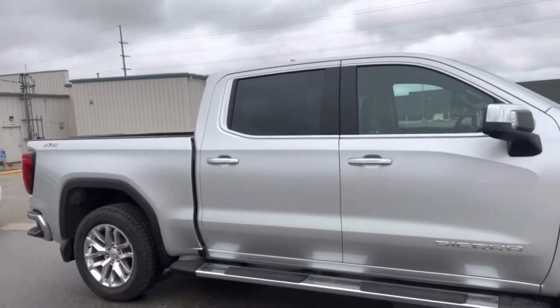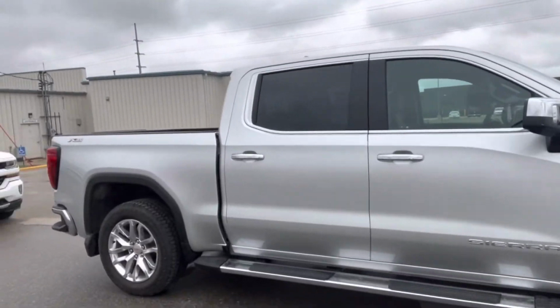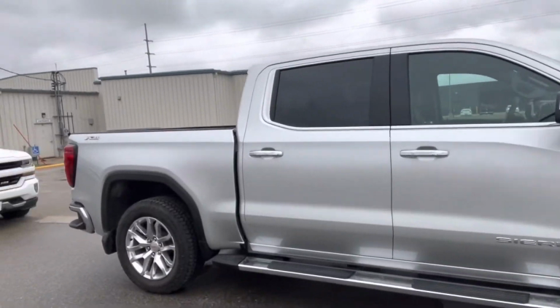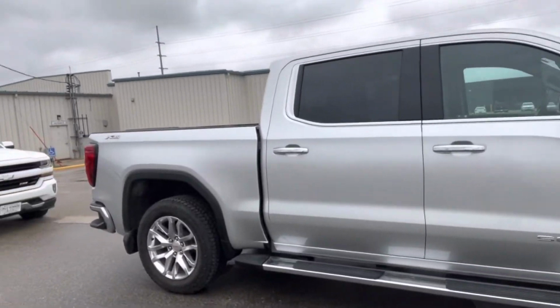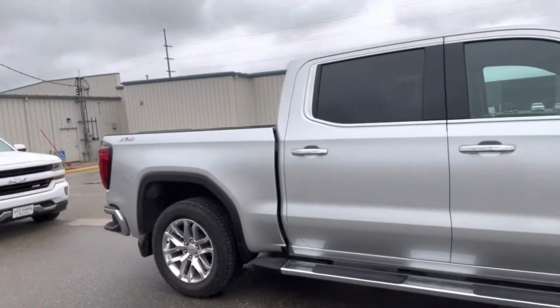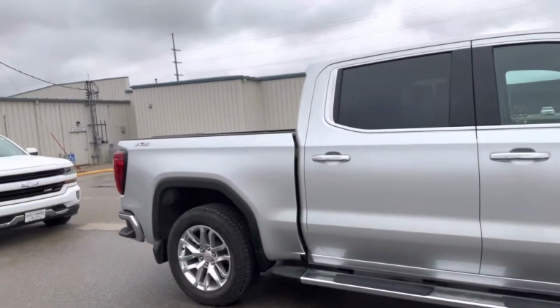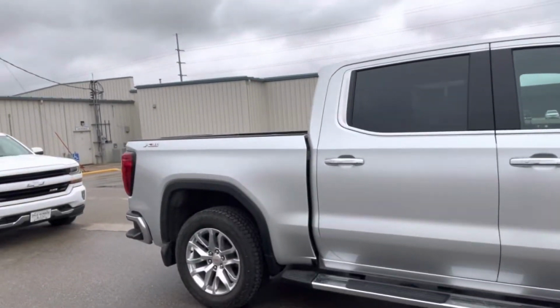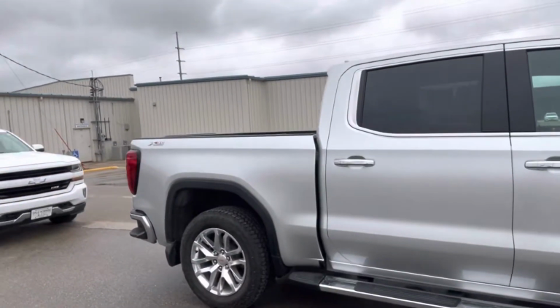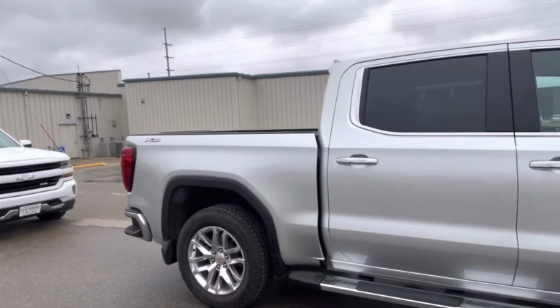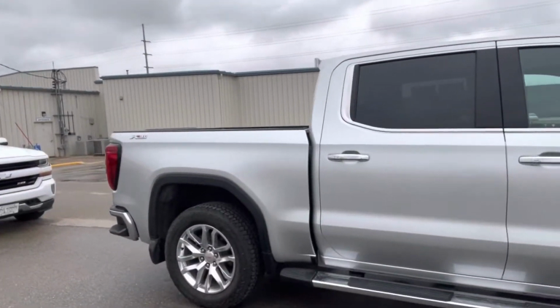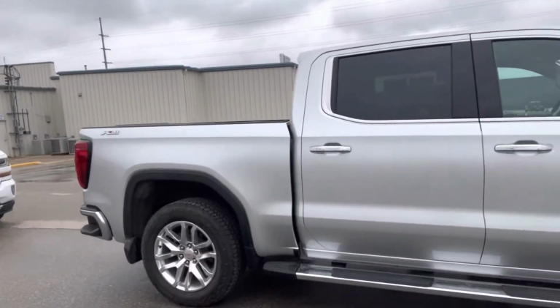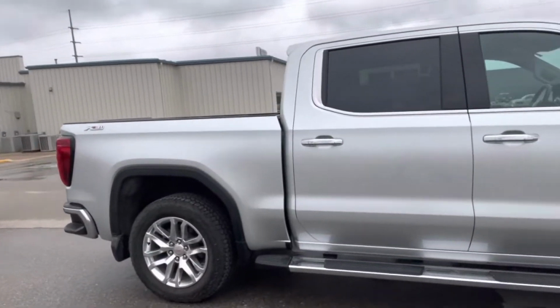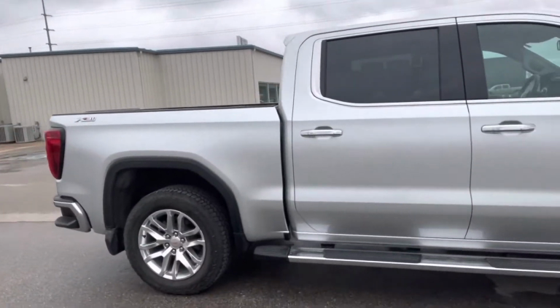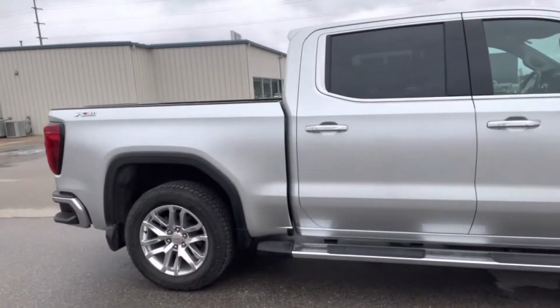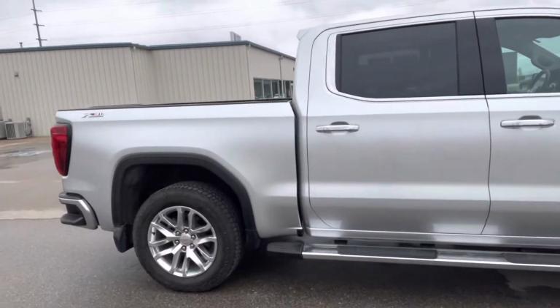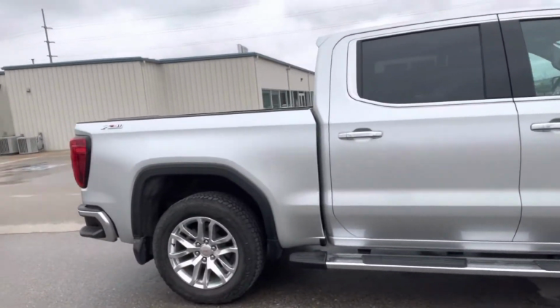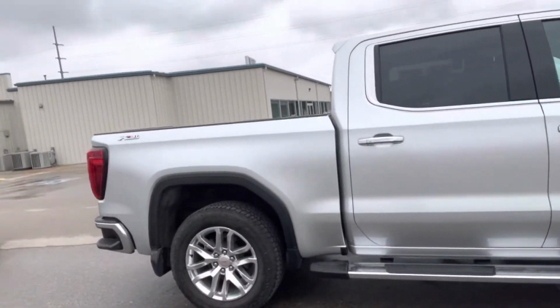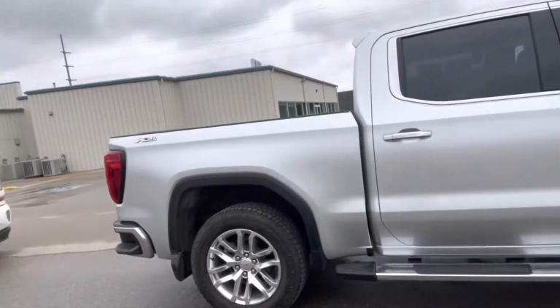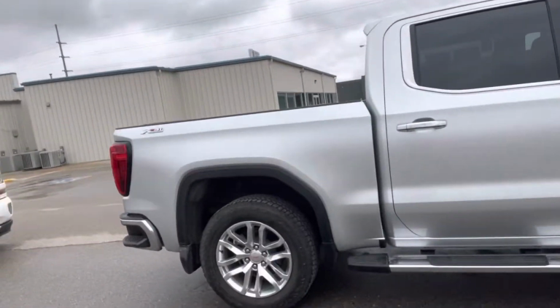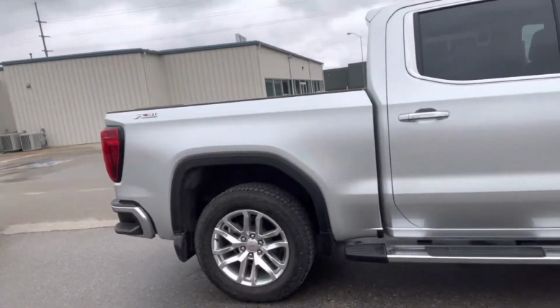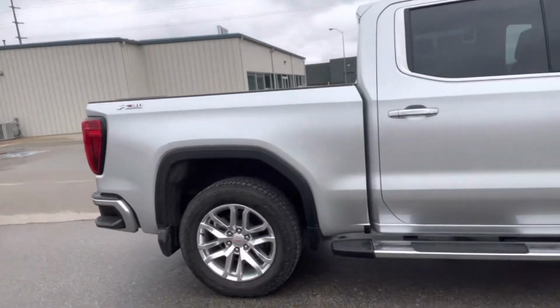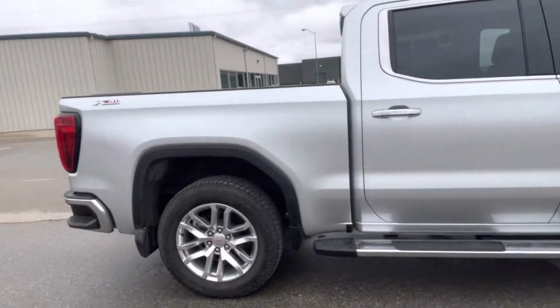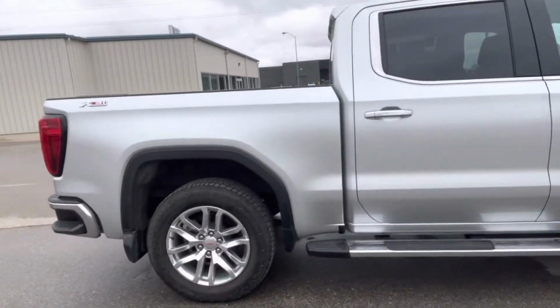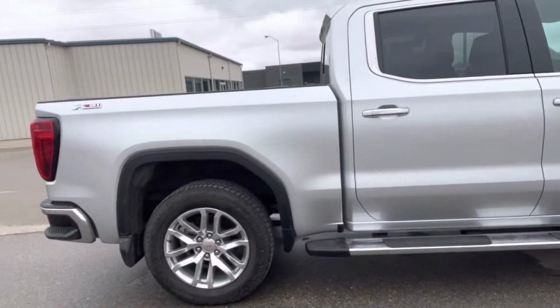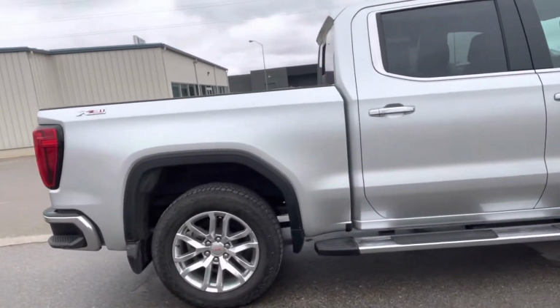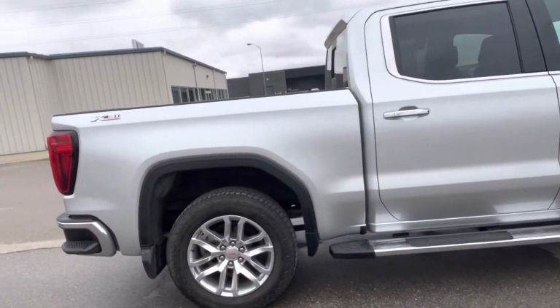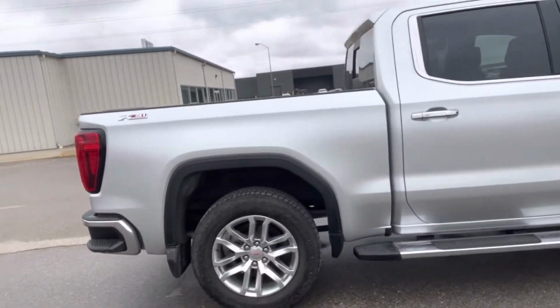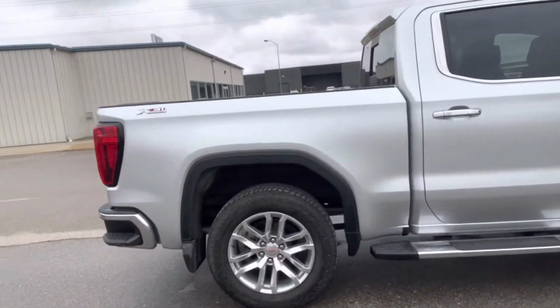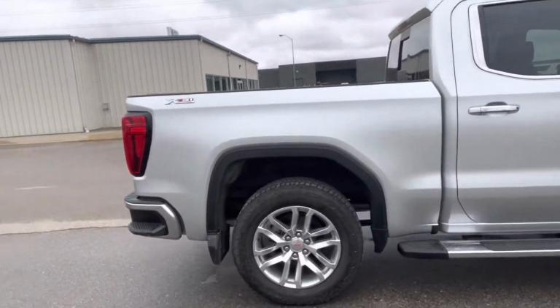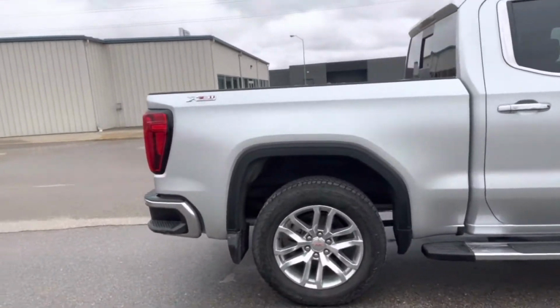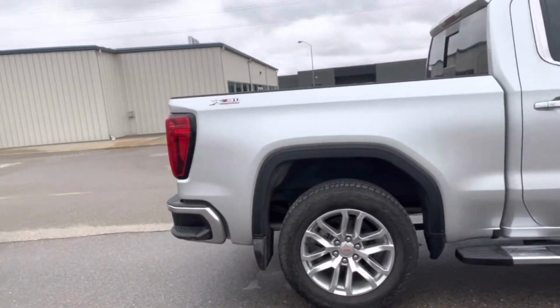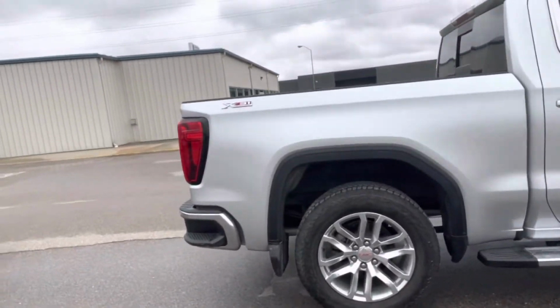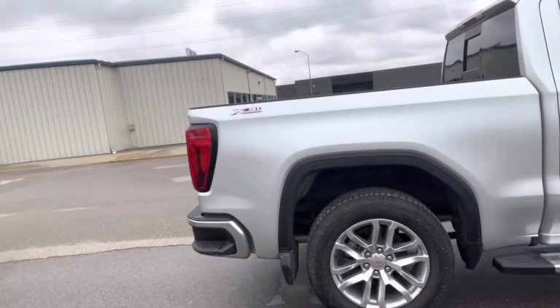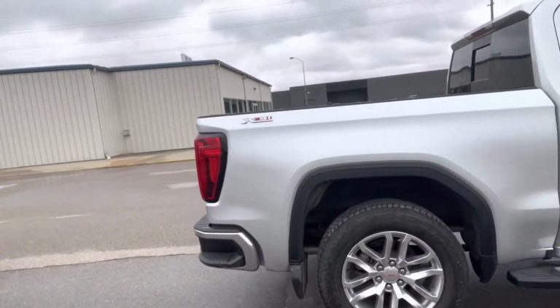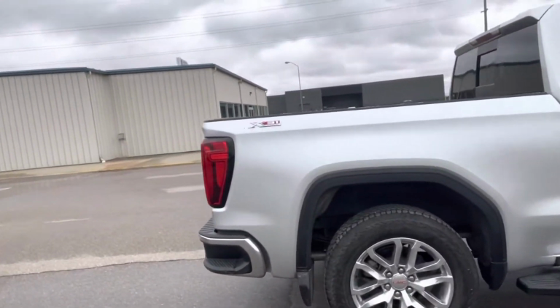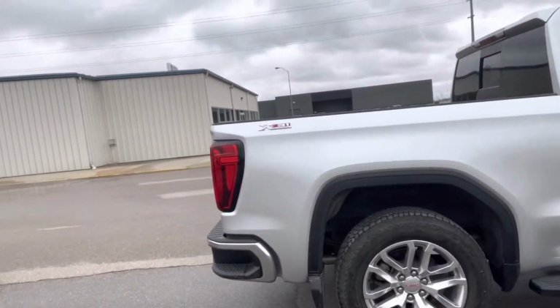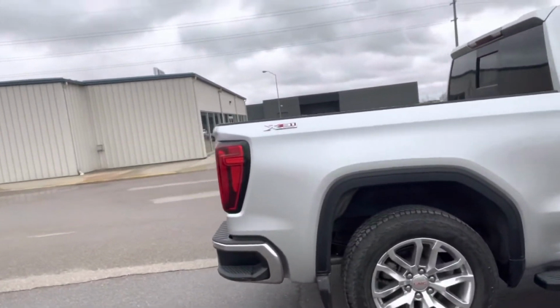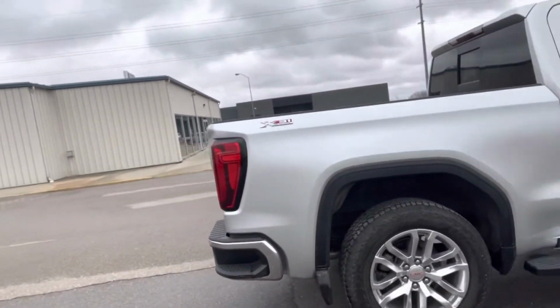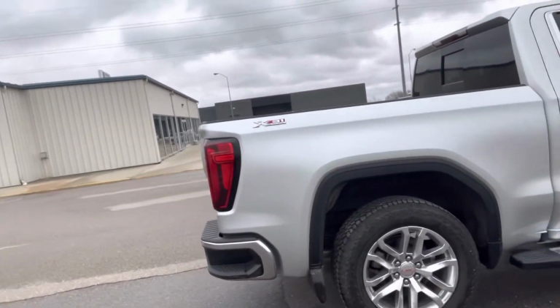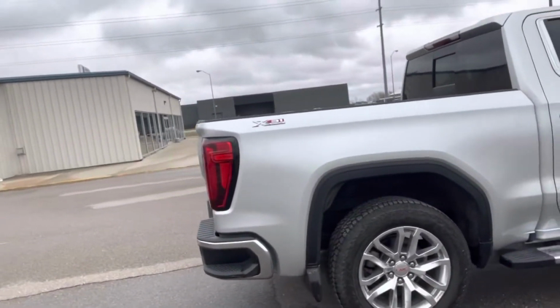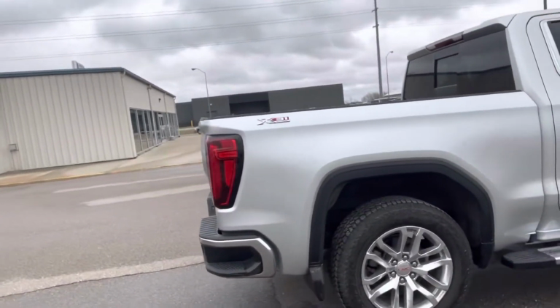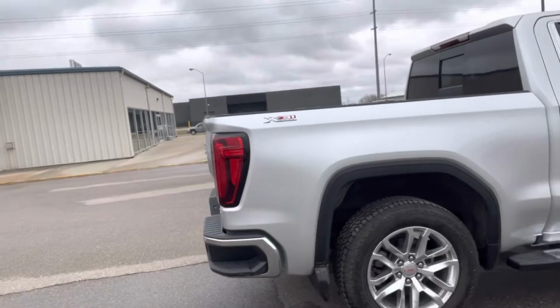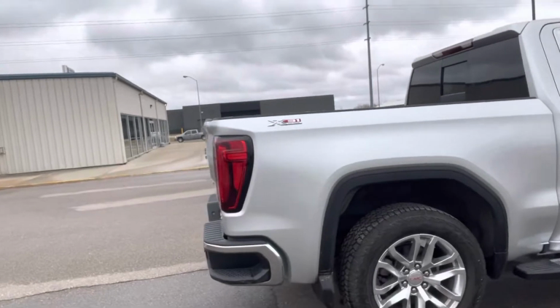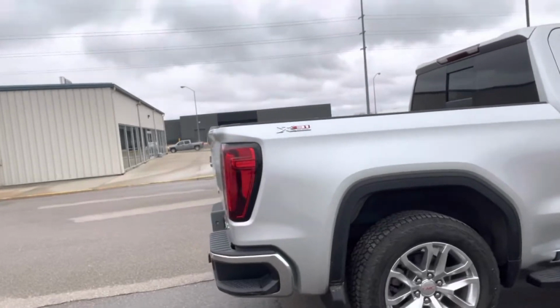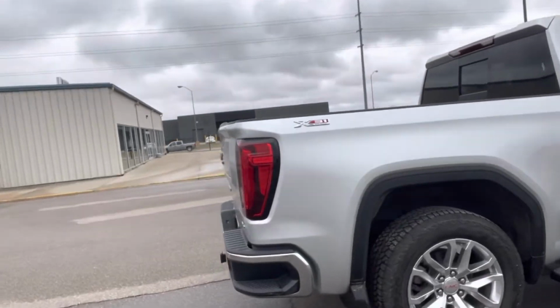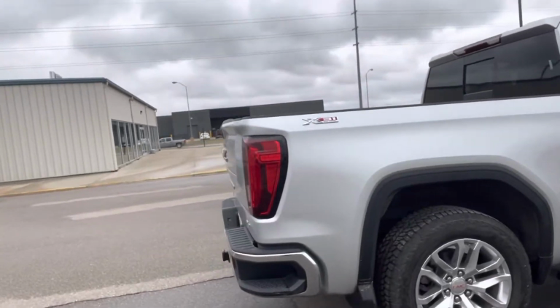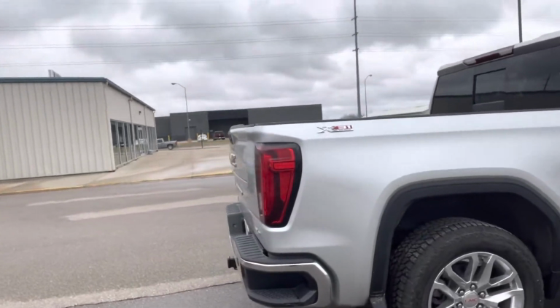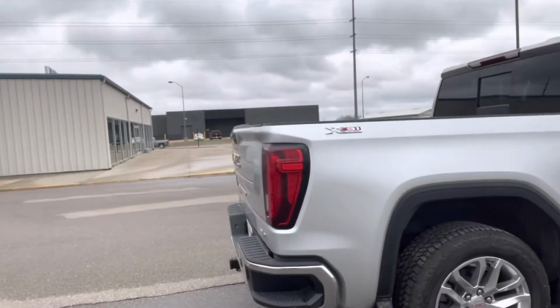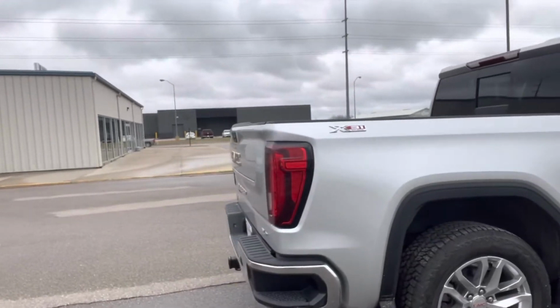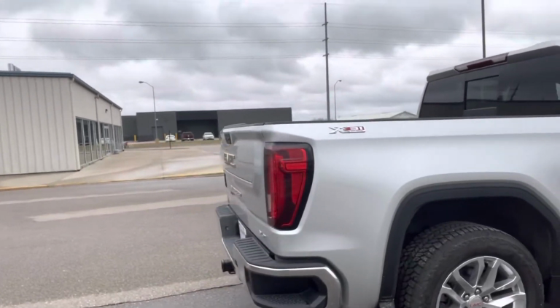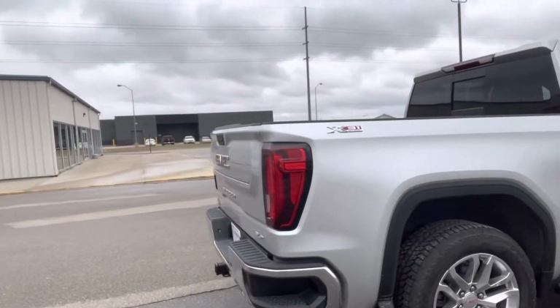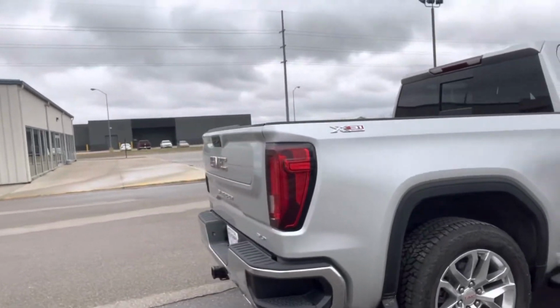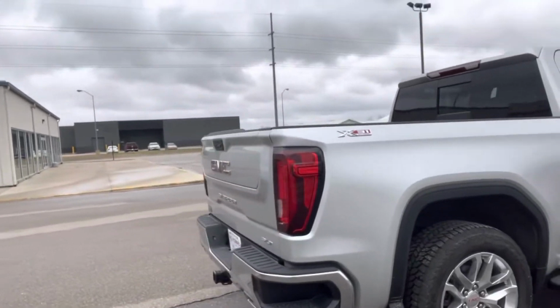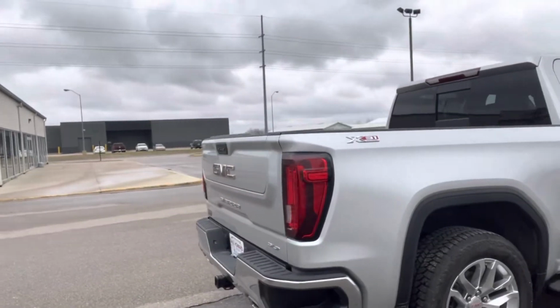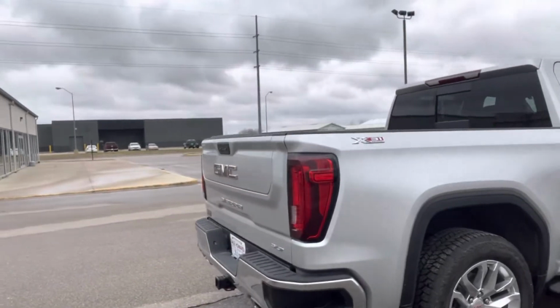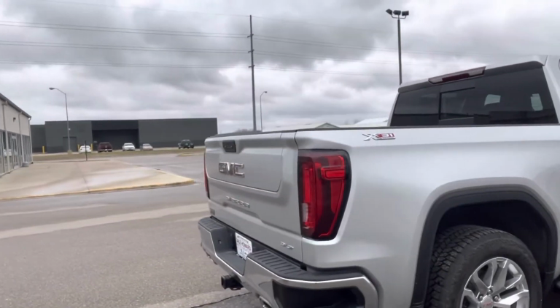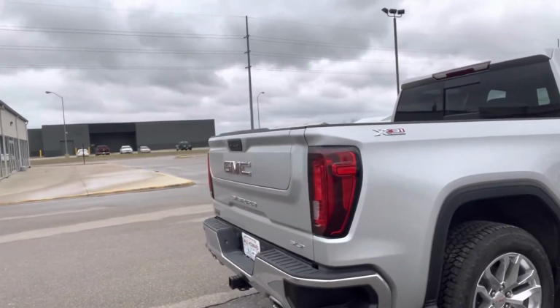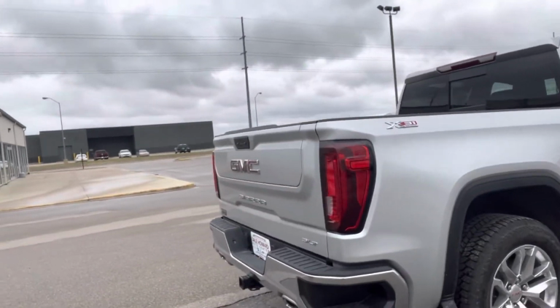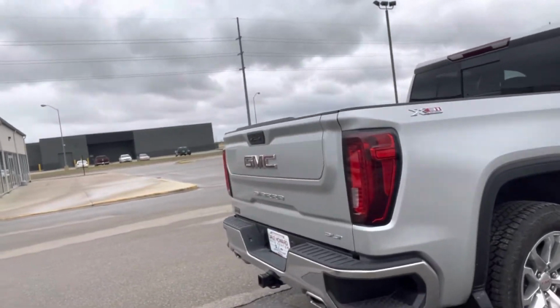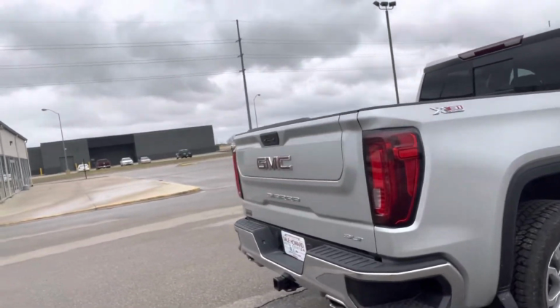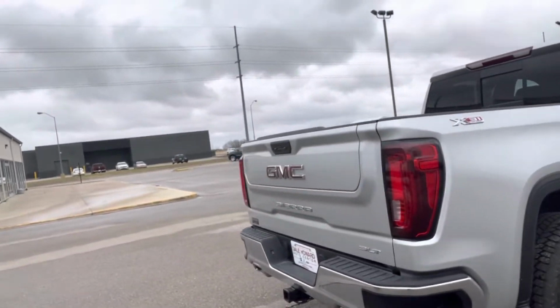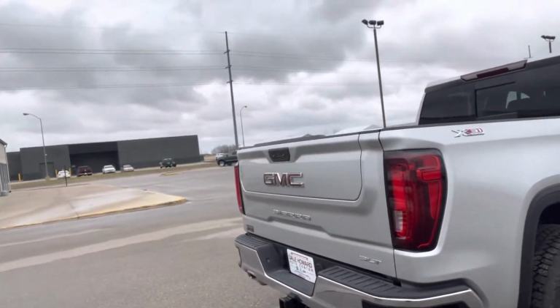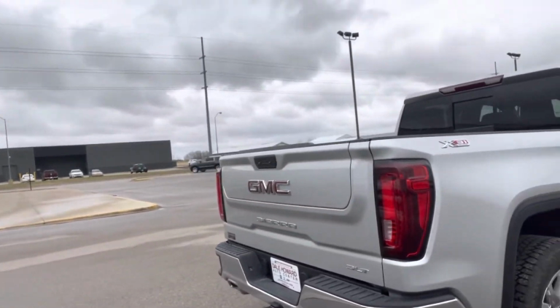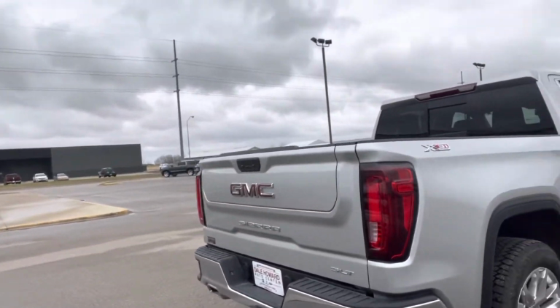Looking around the outside, it is pretty much like brand new. Not seeing any dents, dings, scratches, or paint chips — anything like that.